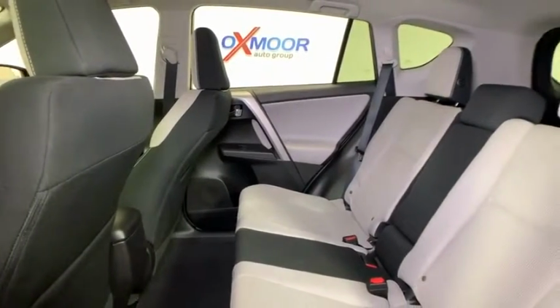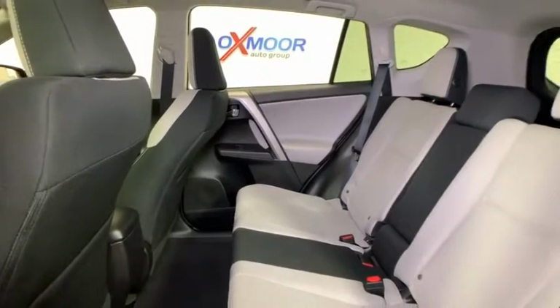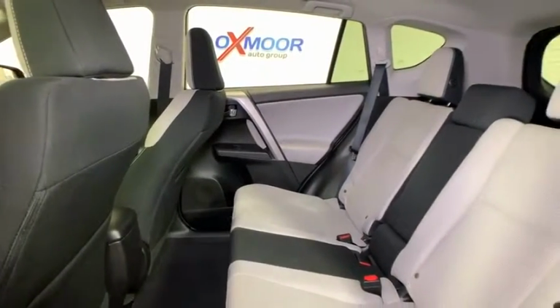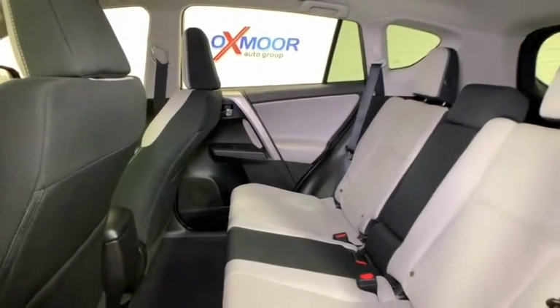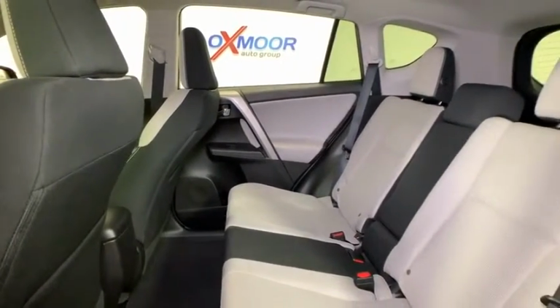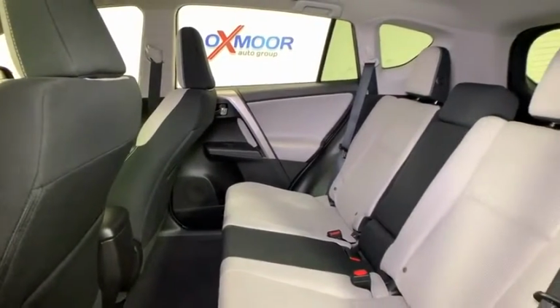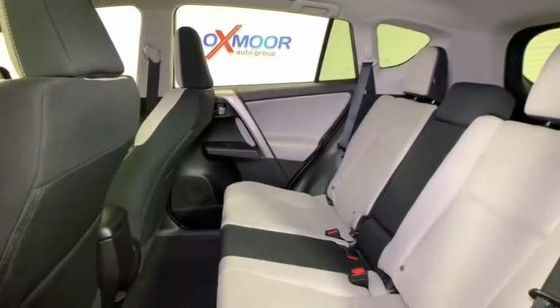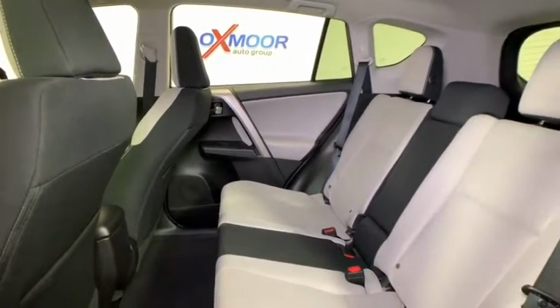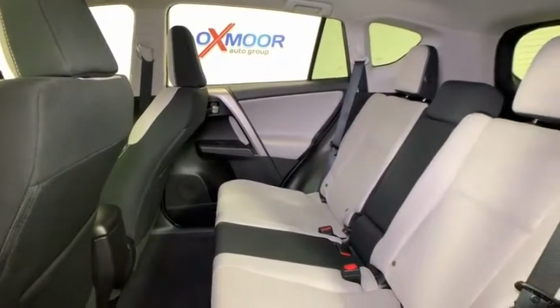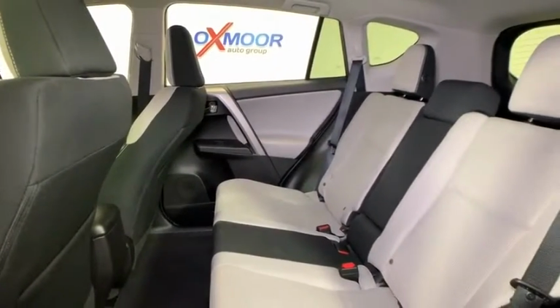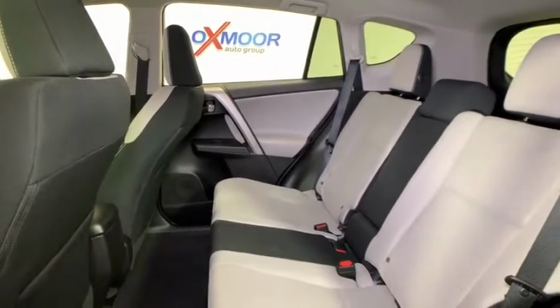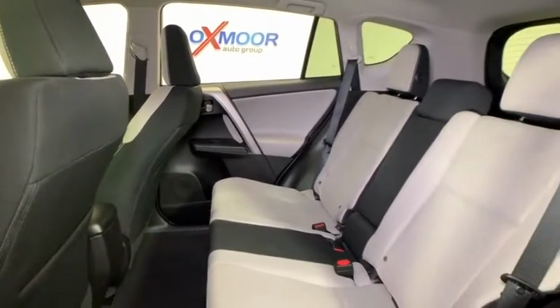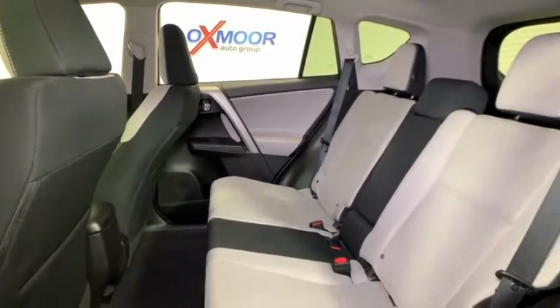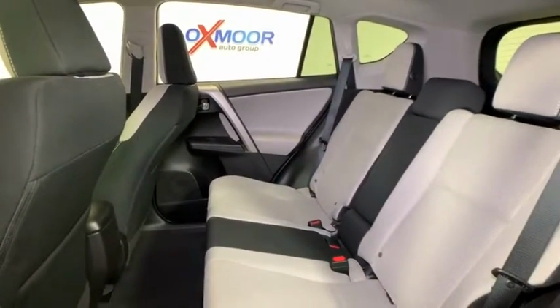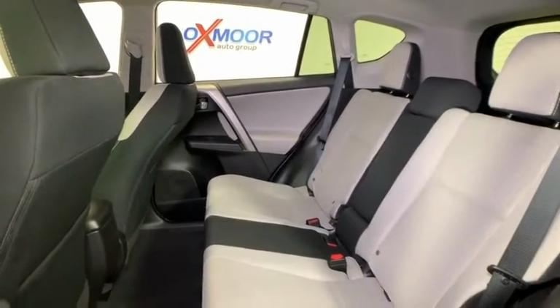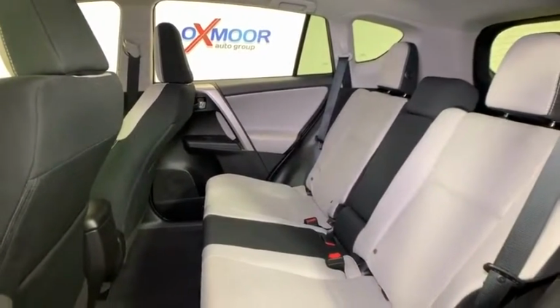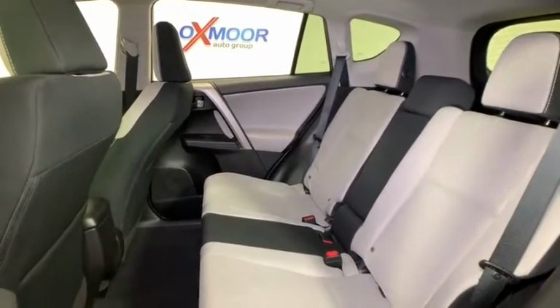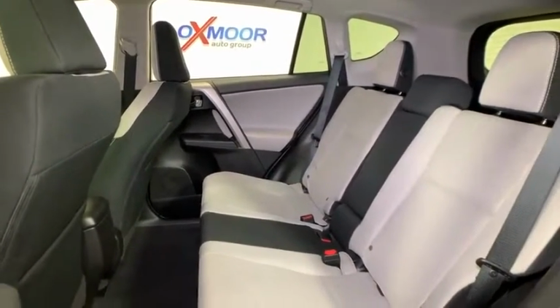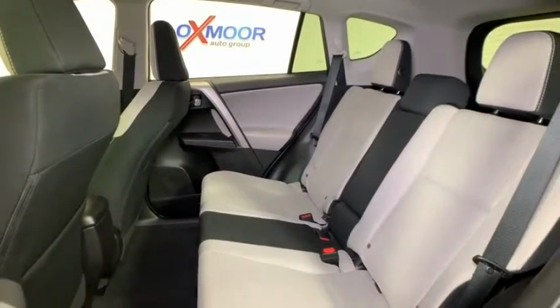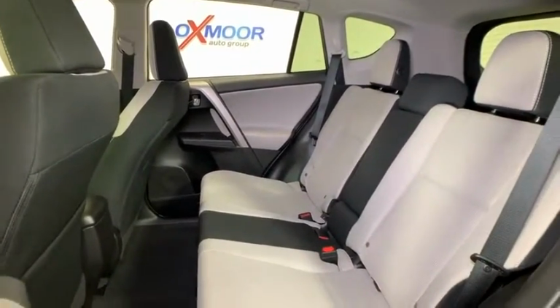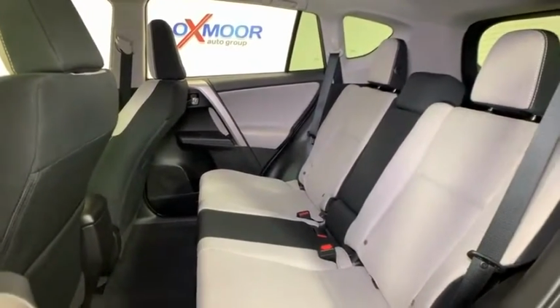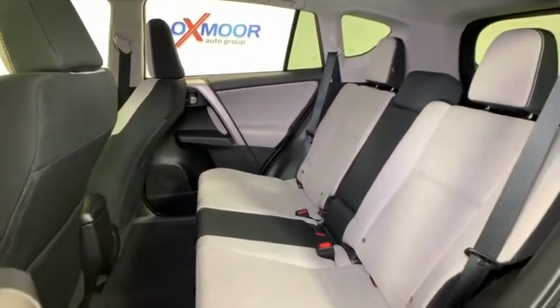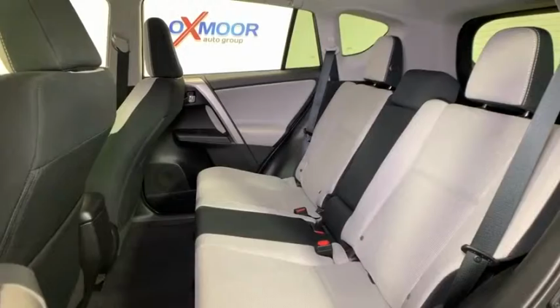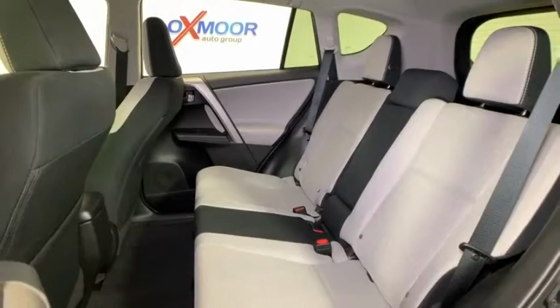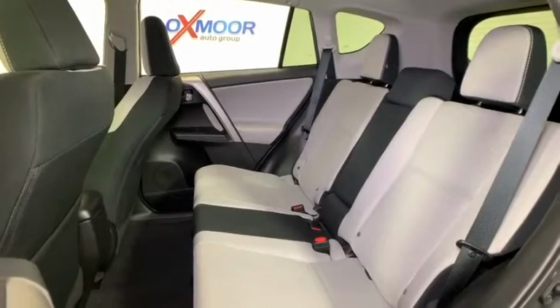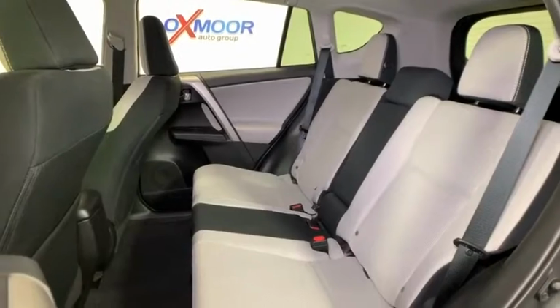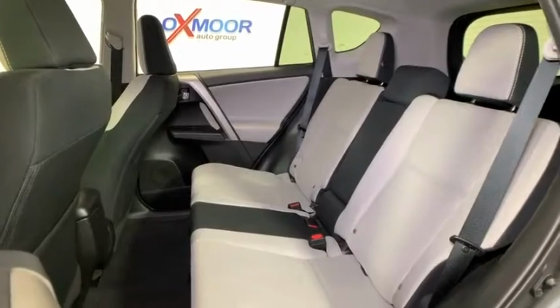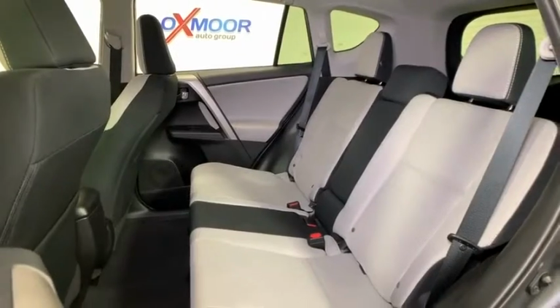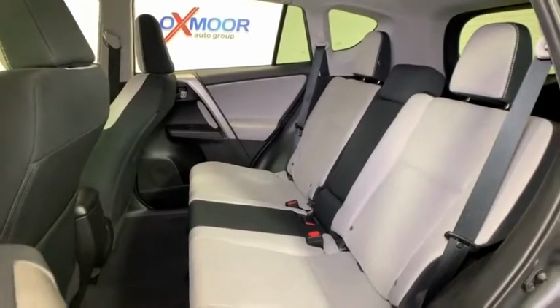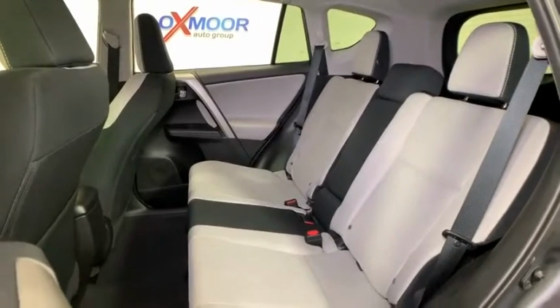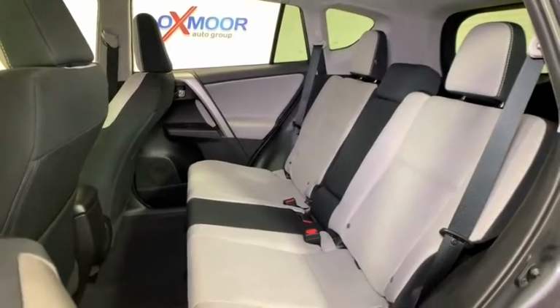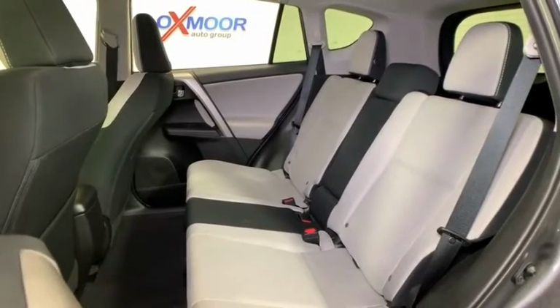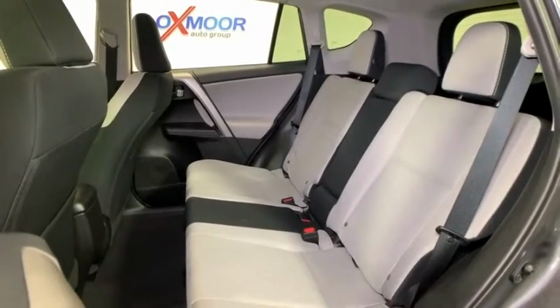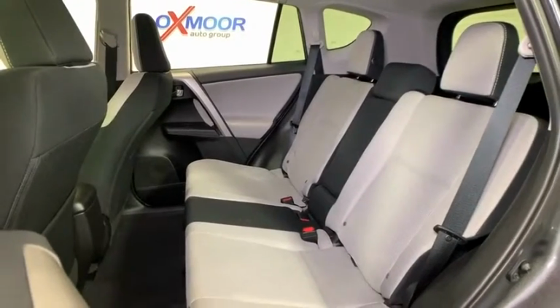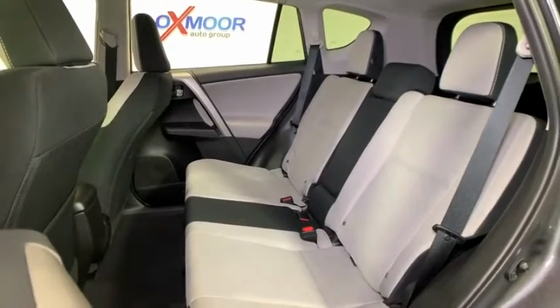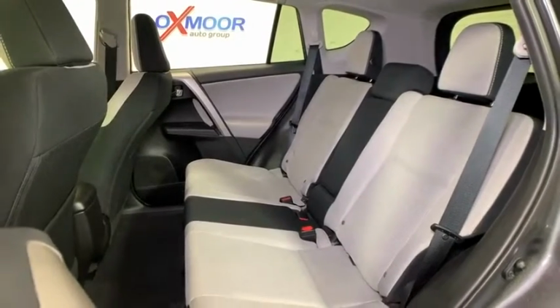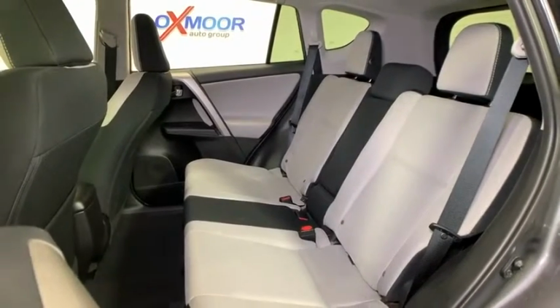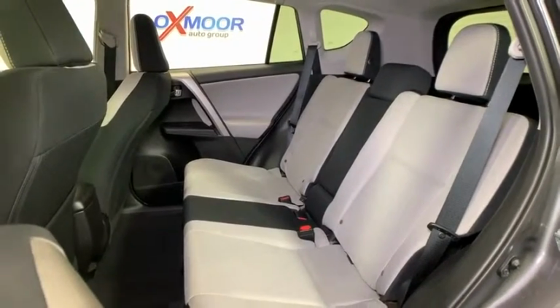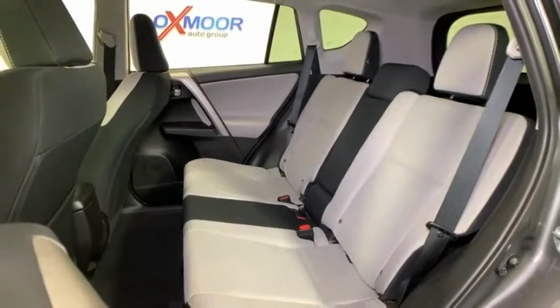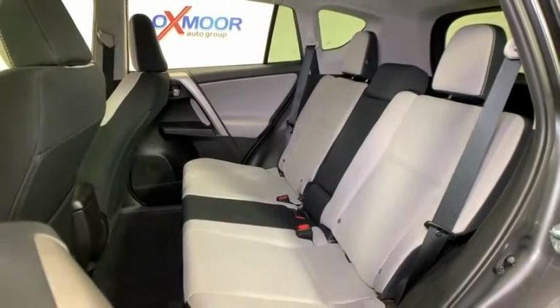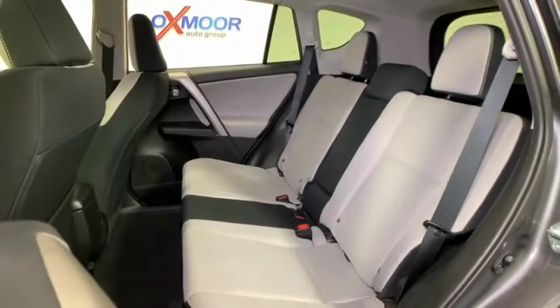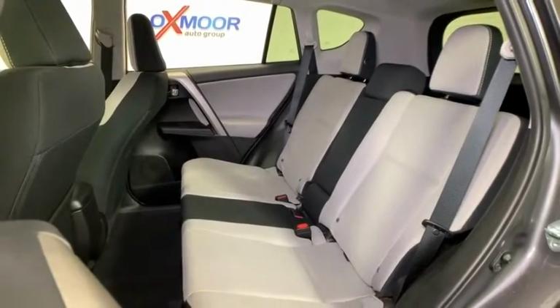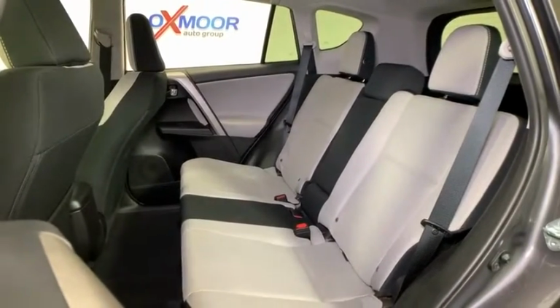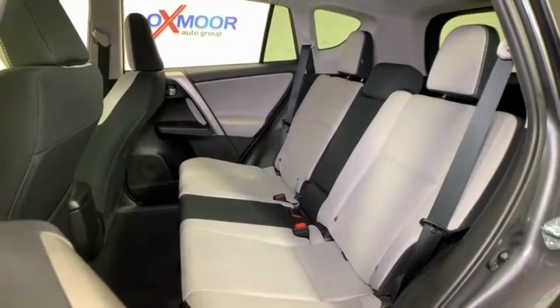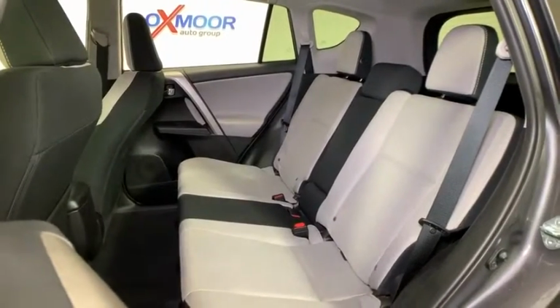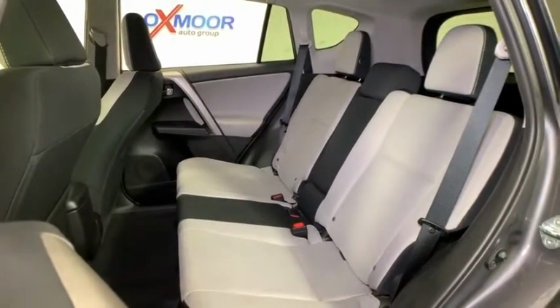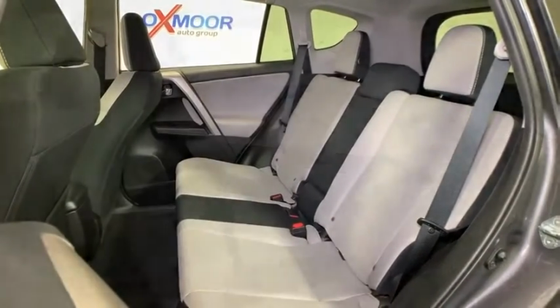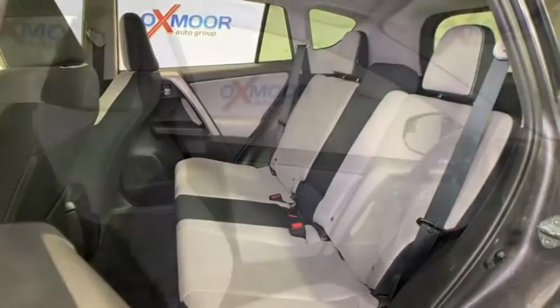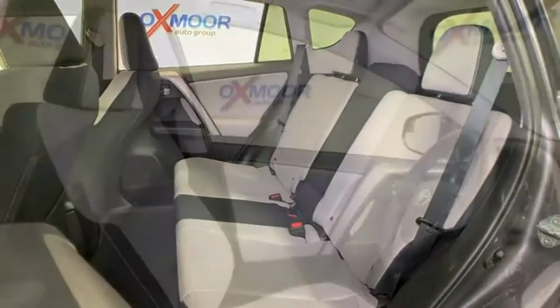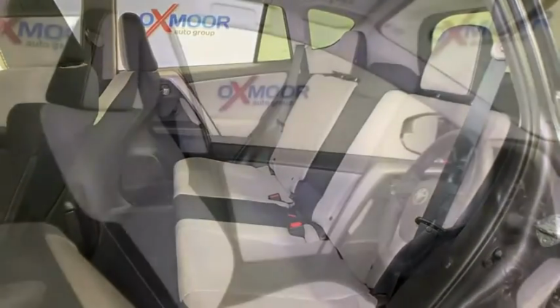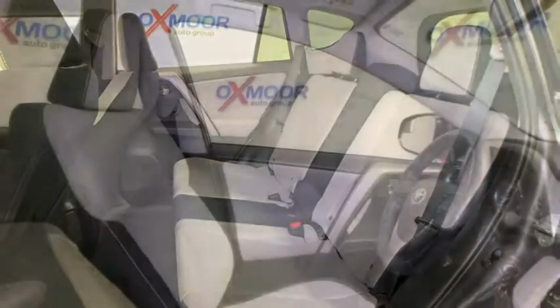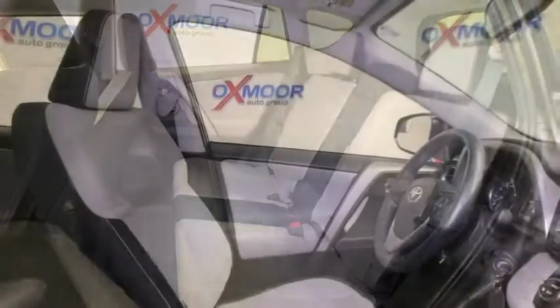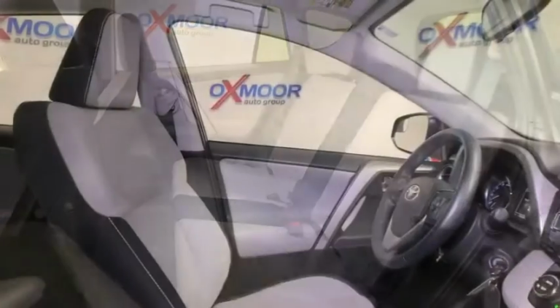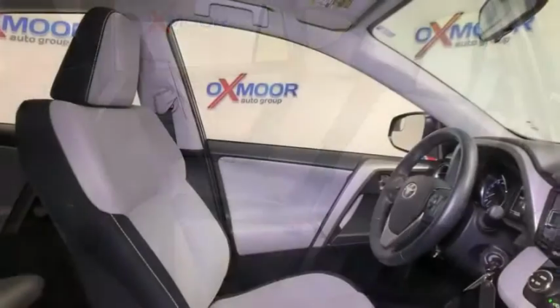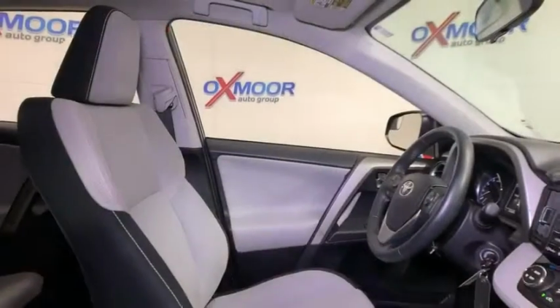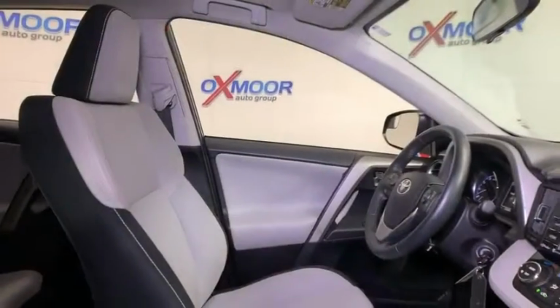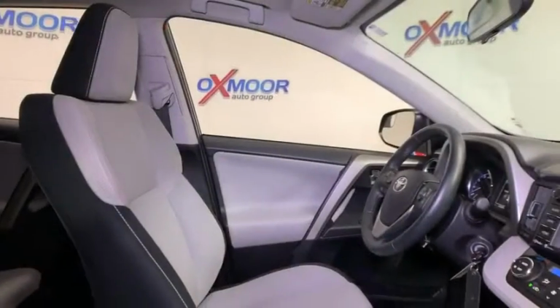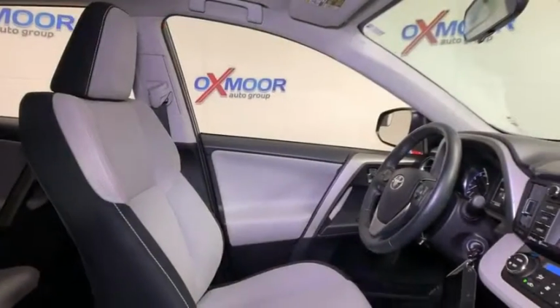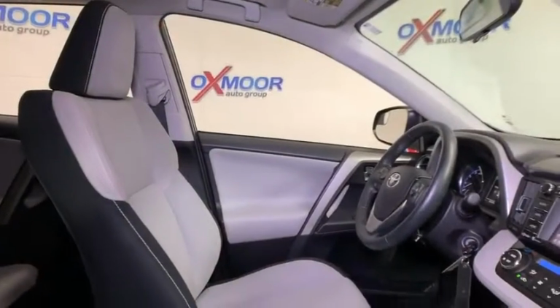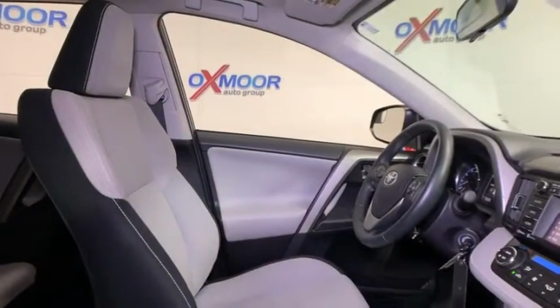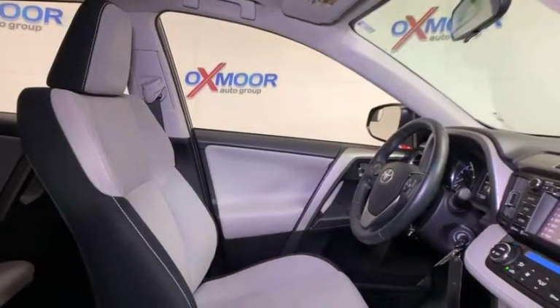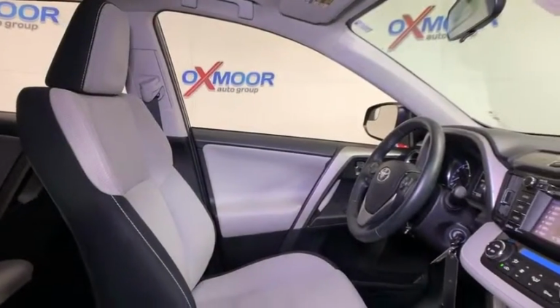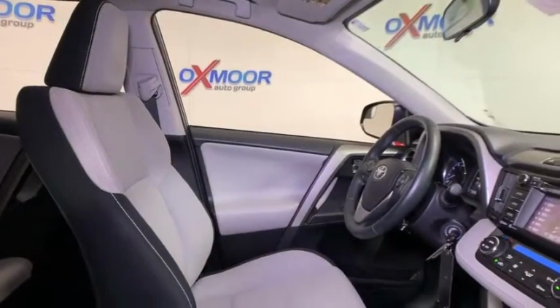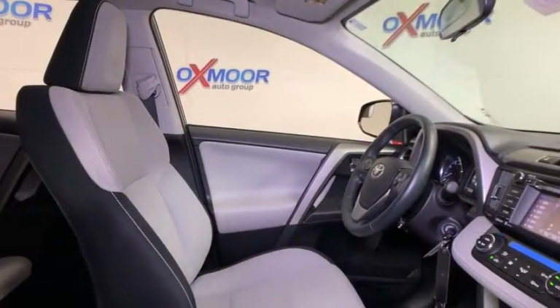Electronic stability control, remote keyless entry, overhead console, tachometer, panic alarm, power moonroof, brake assist, rear window wiper.